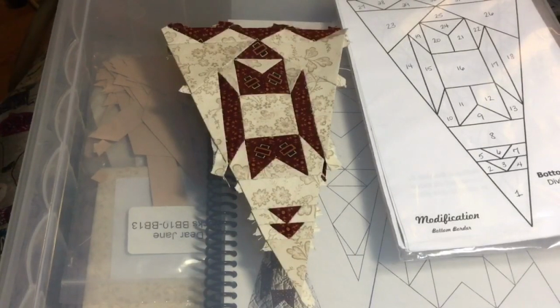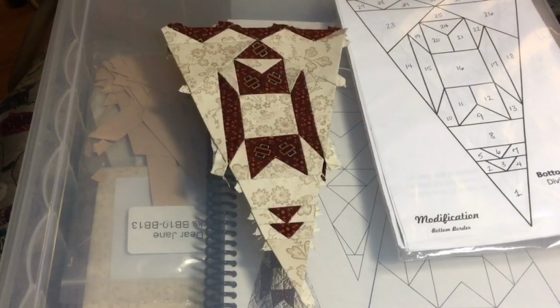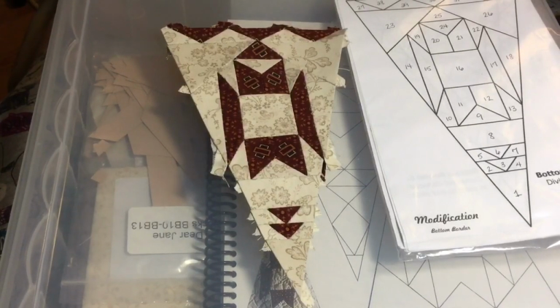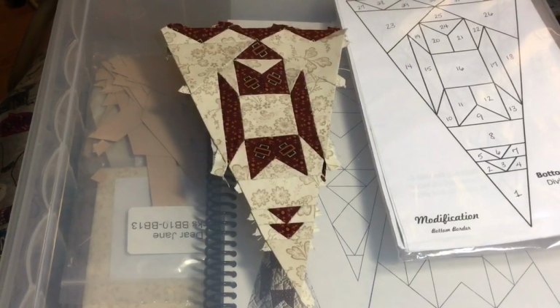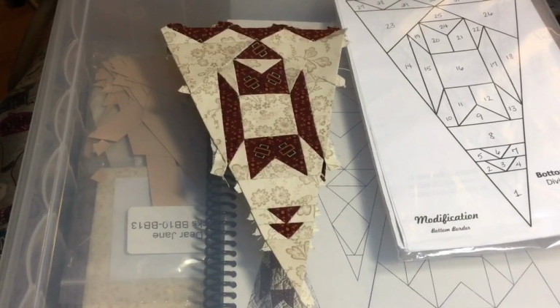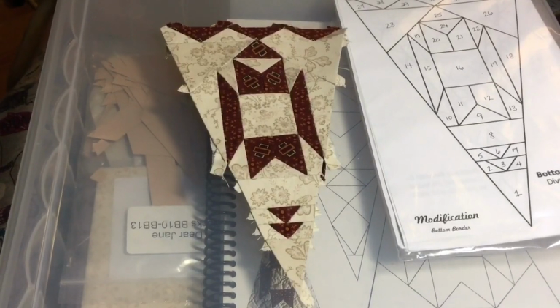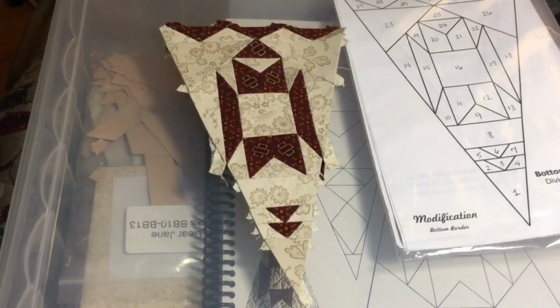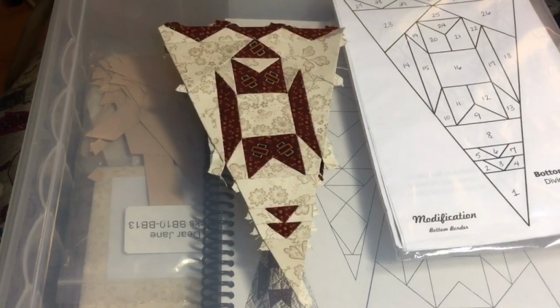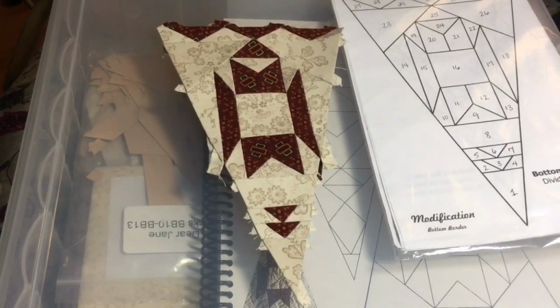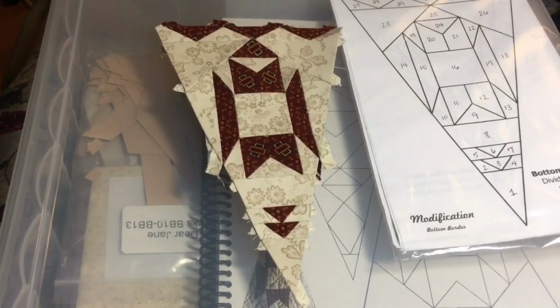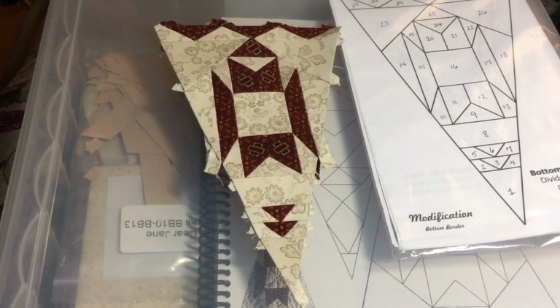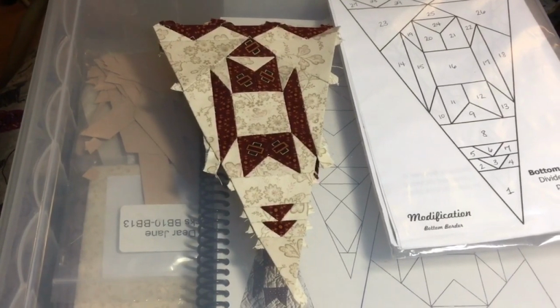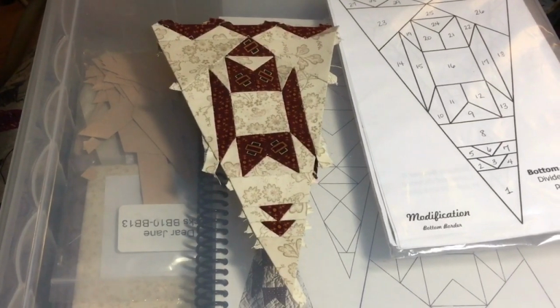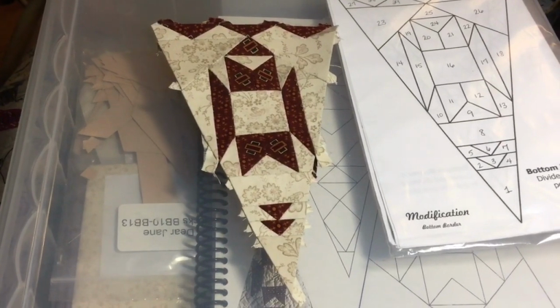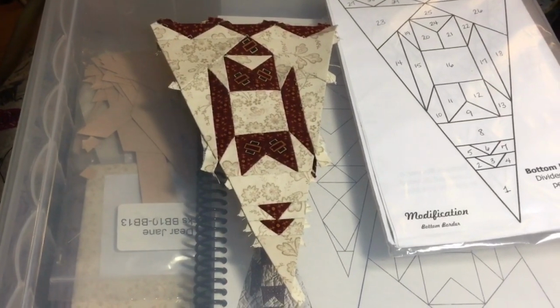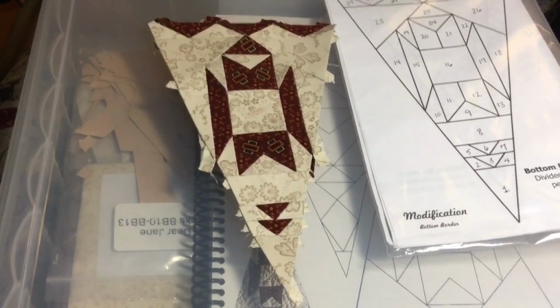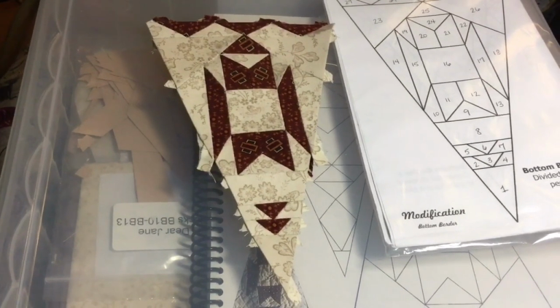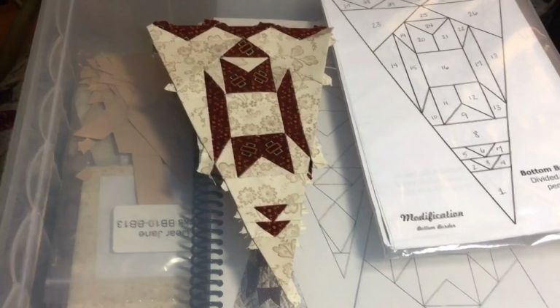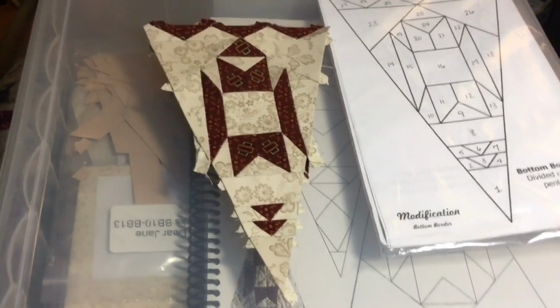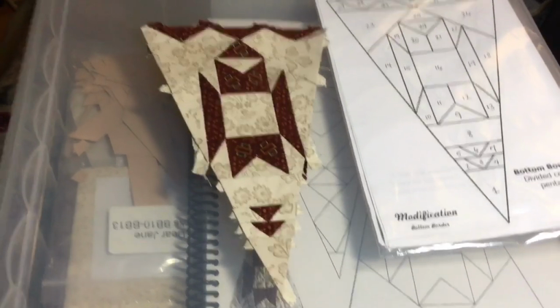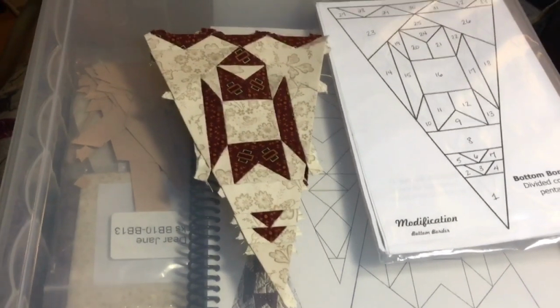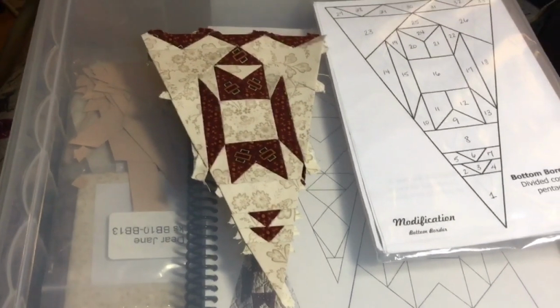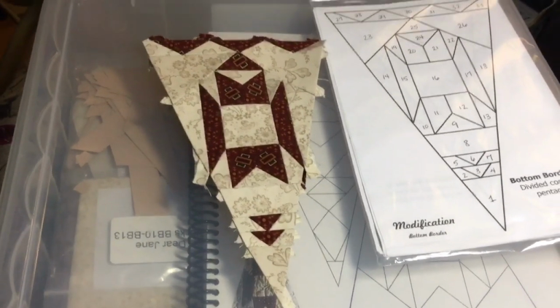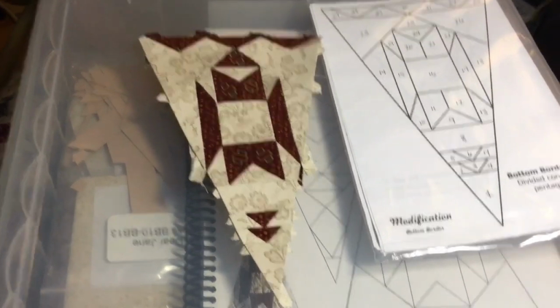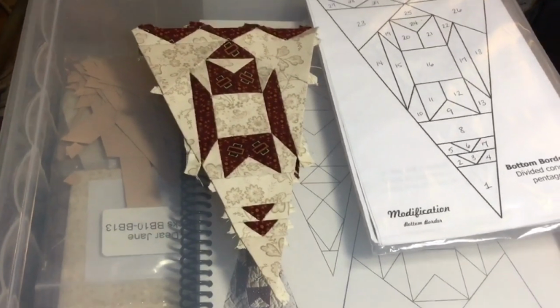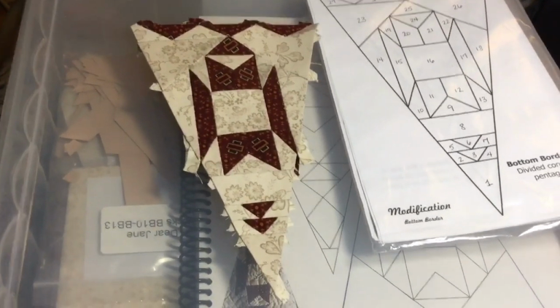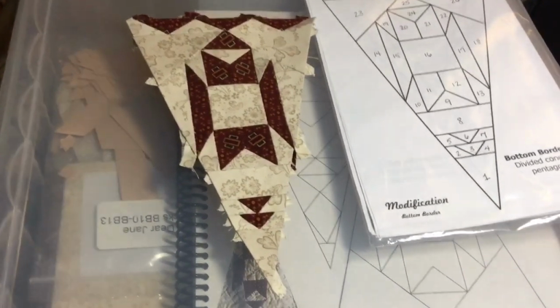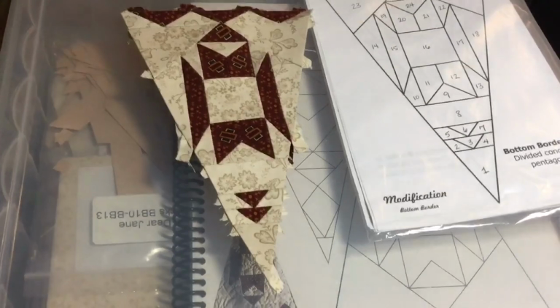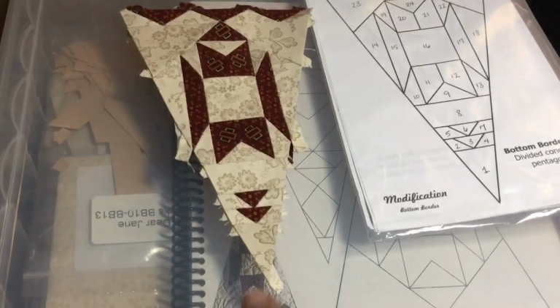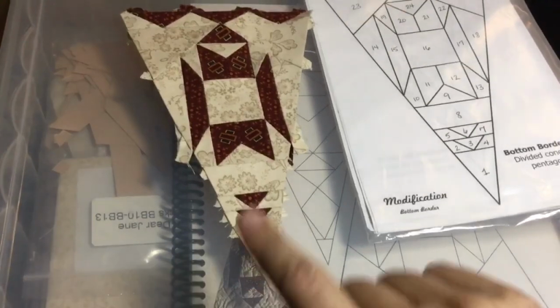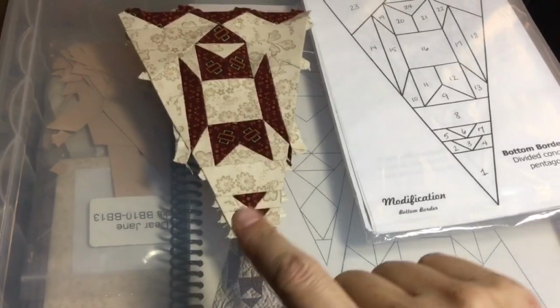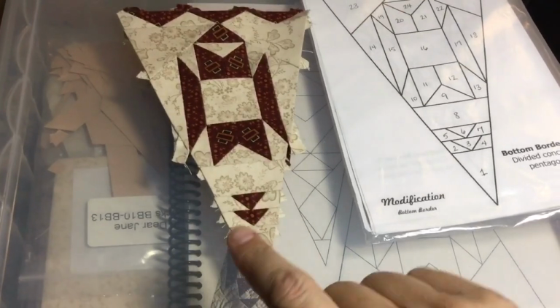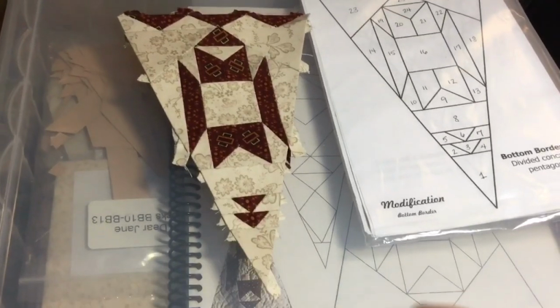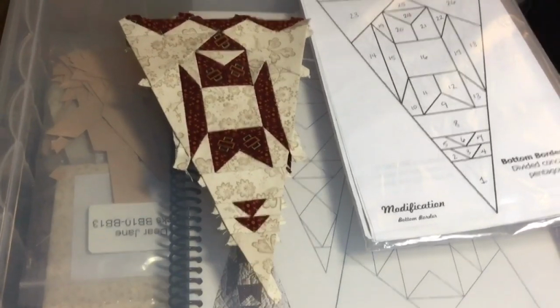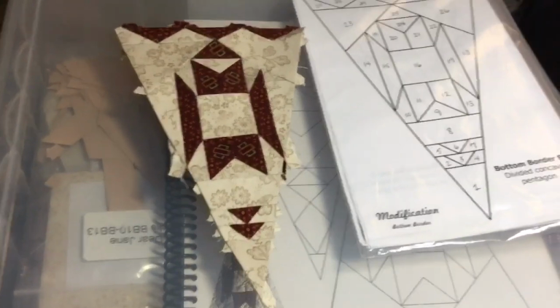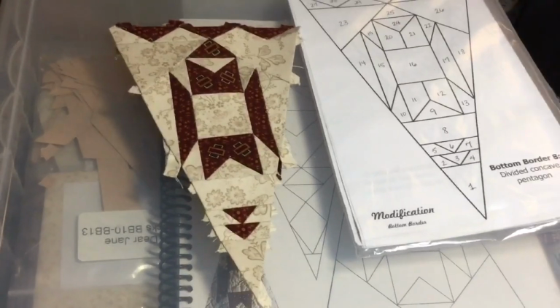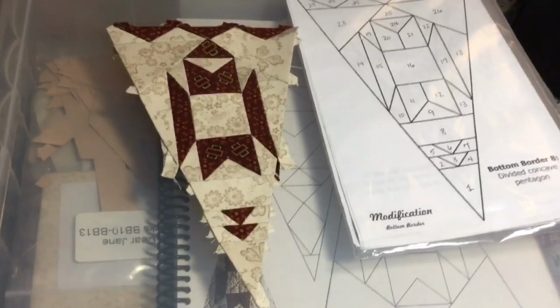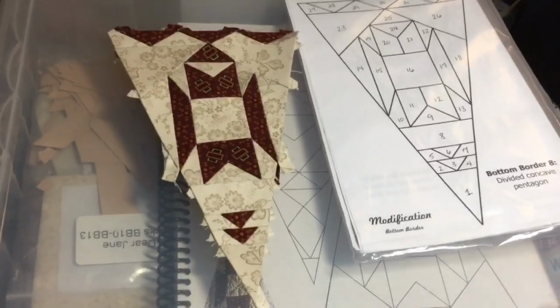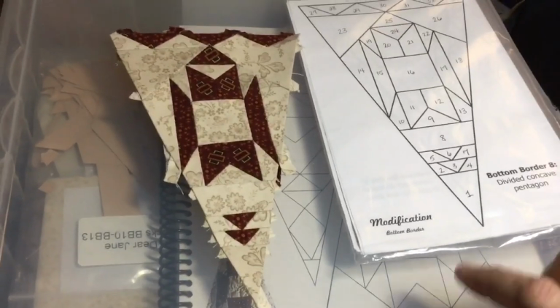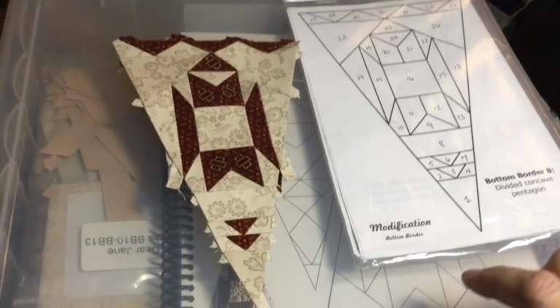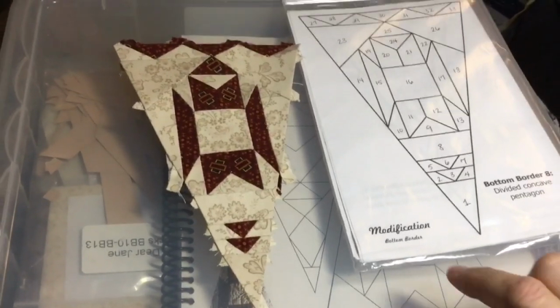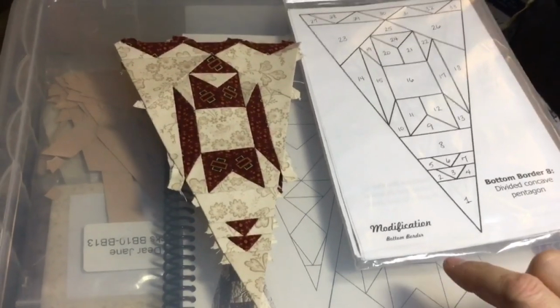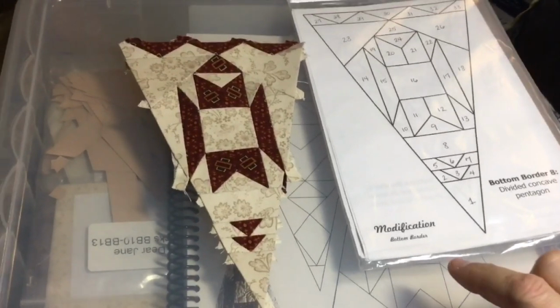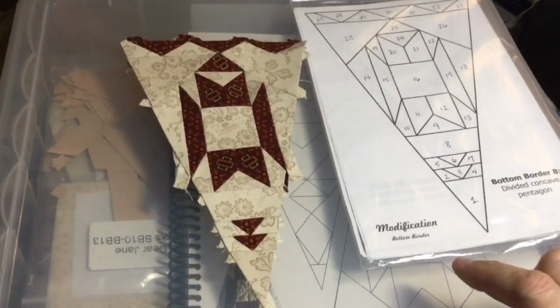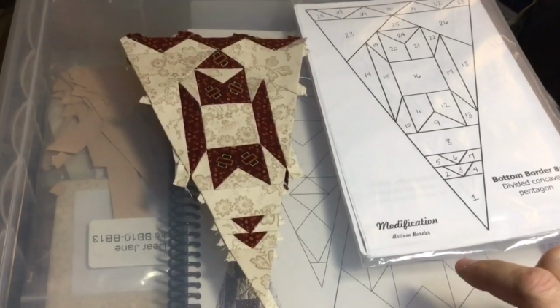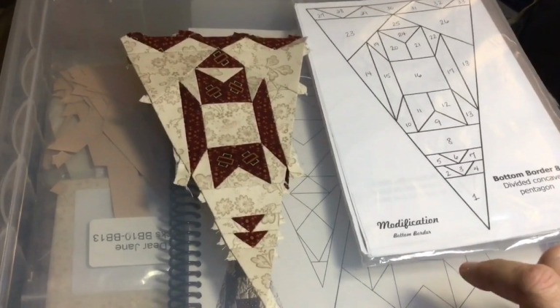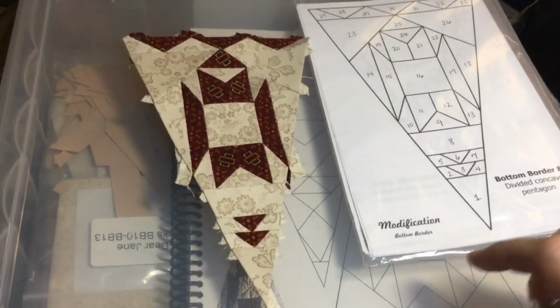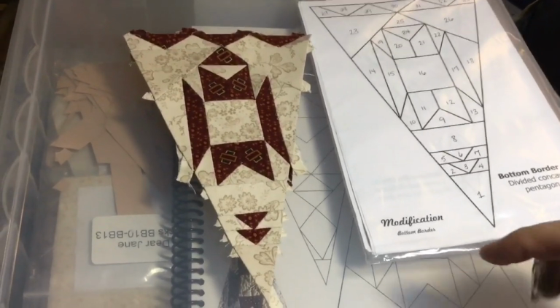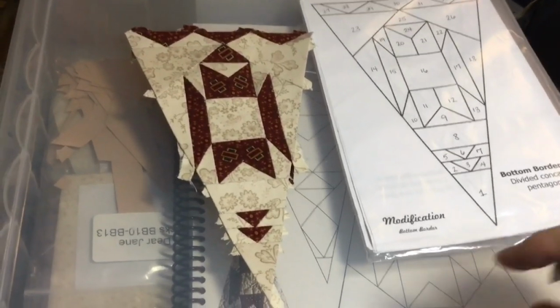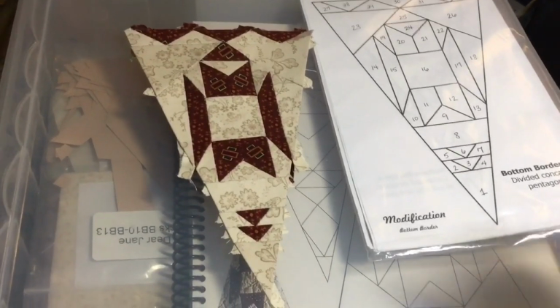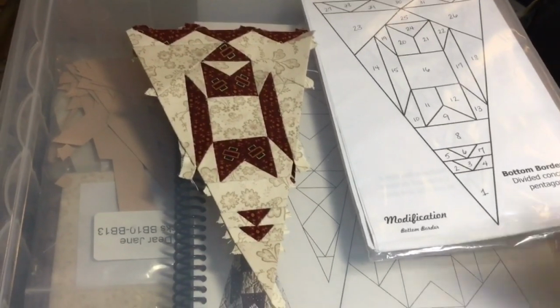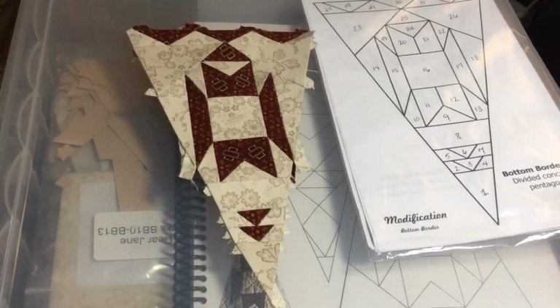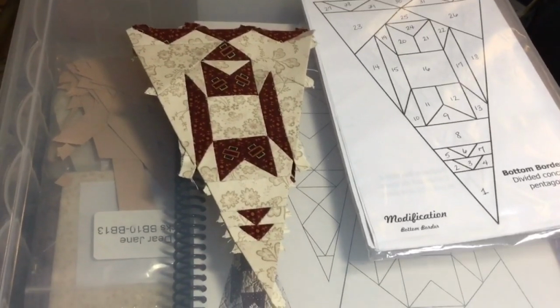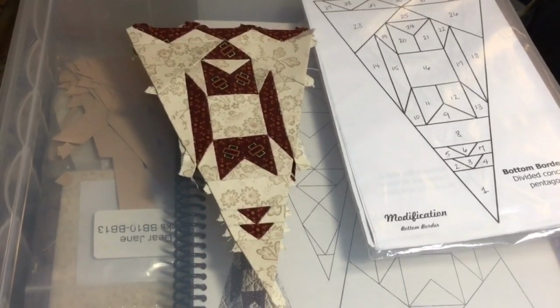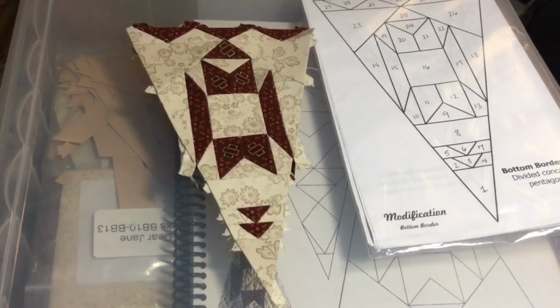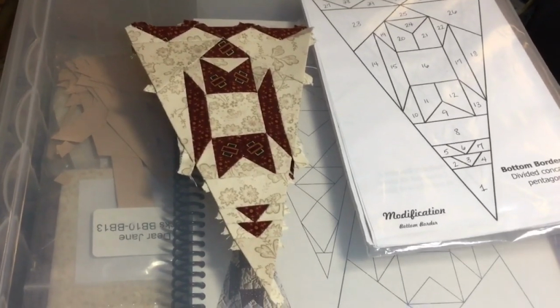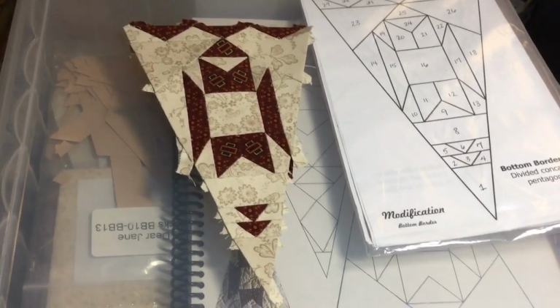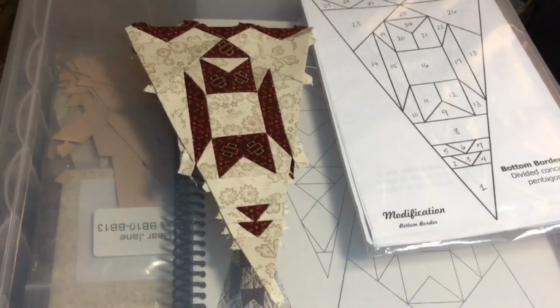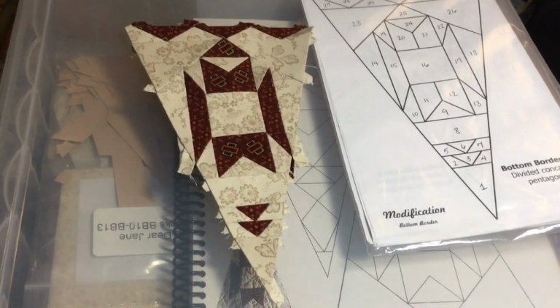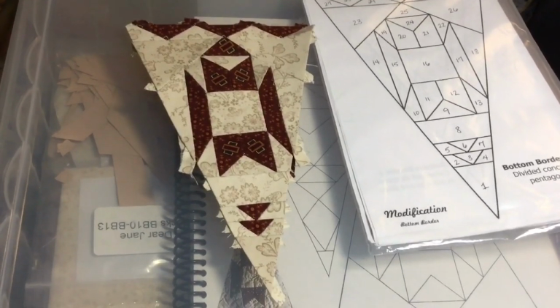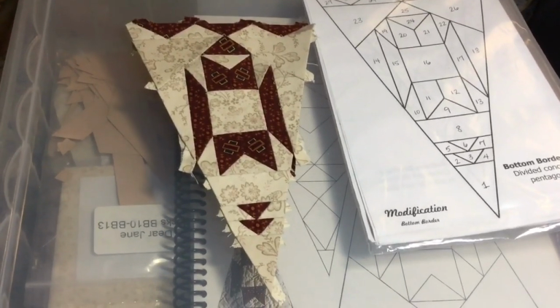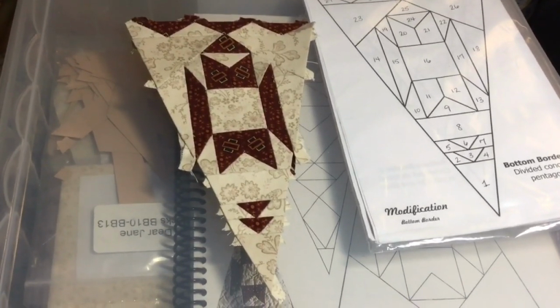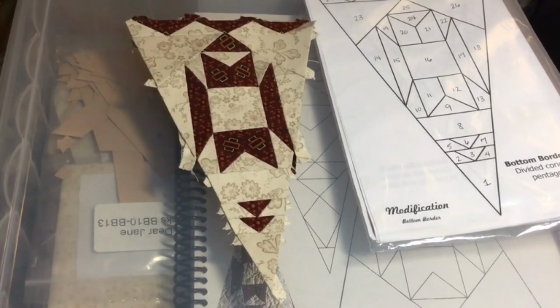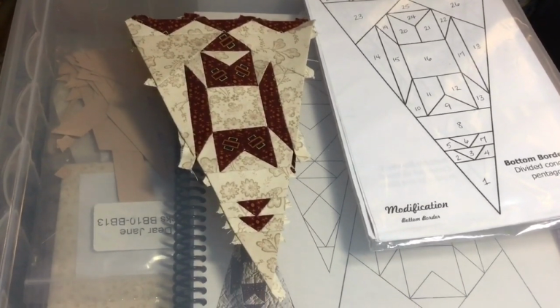Now that I have my number 1 tip attached to my main triangle, I now have a completed BR8 triangle. So let's do this.